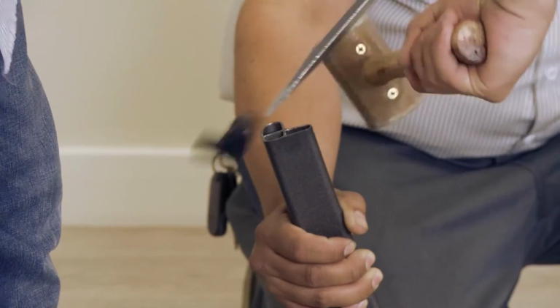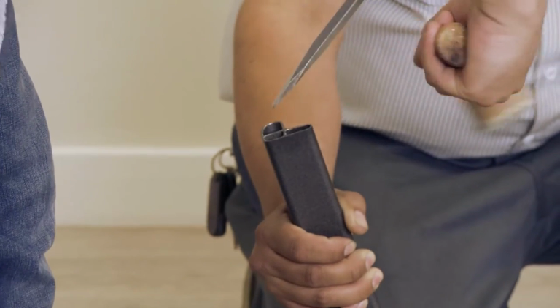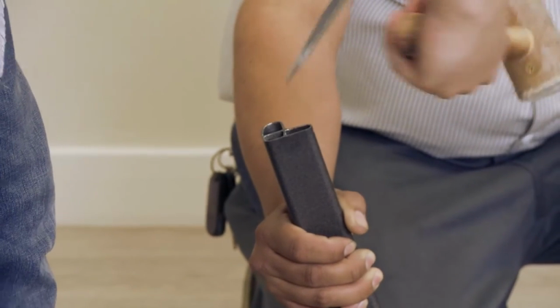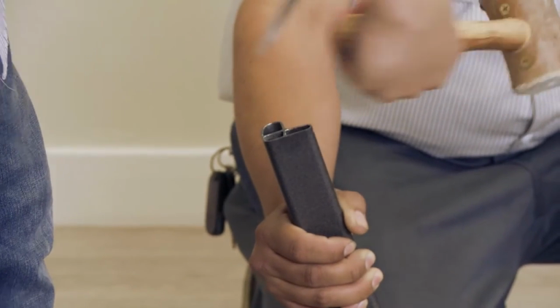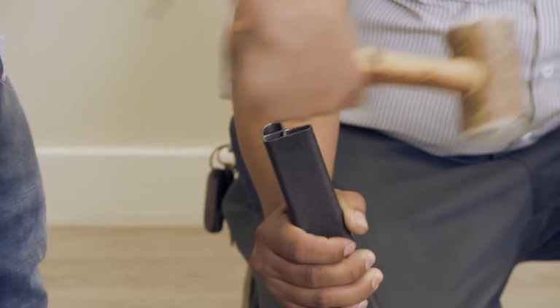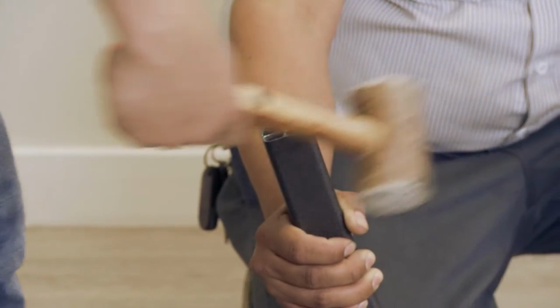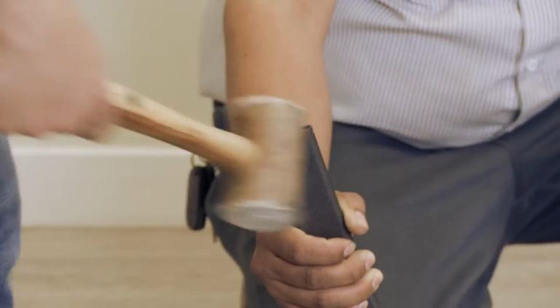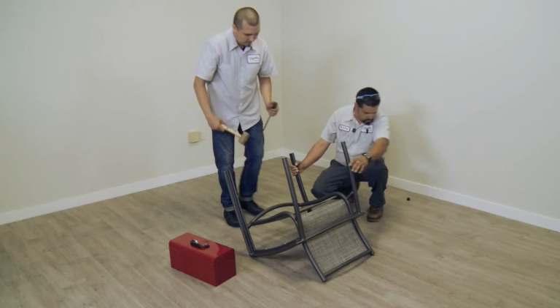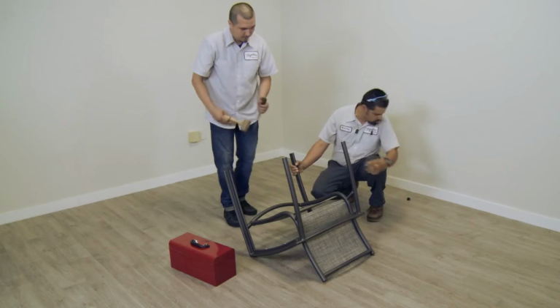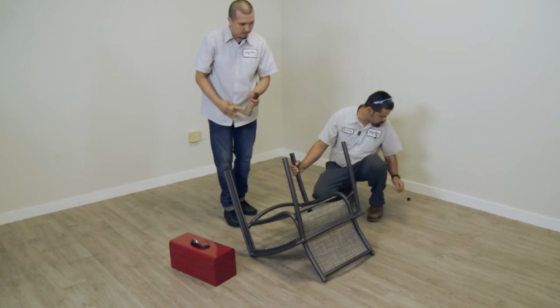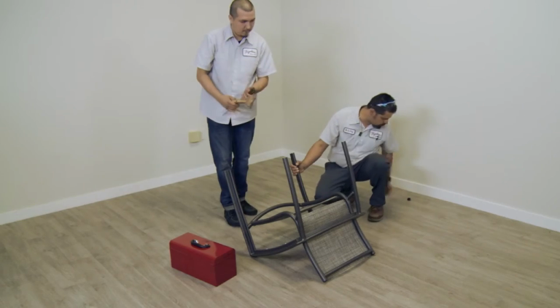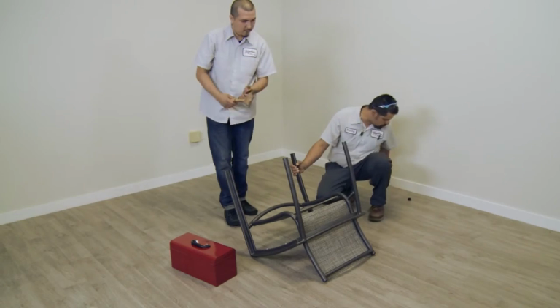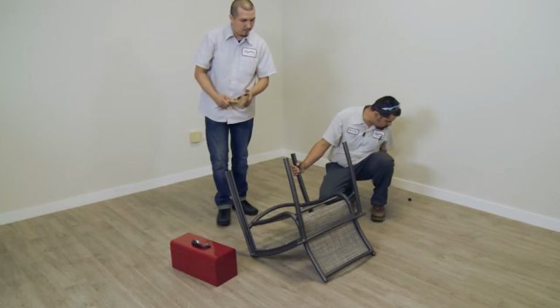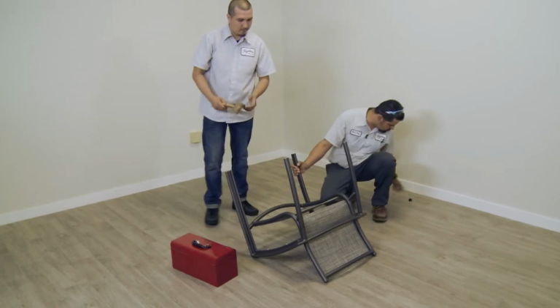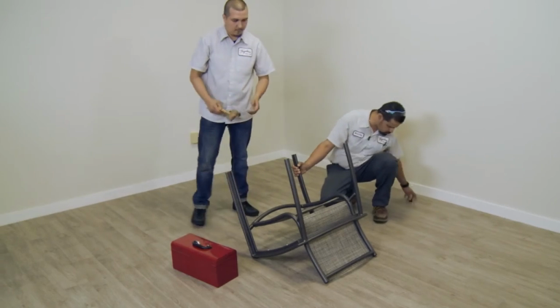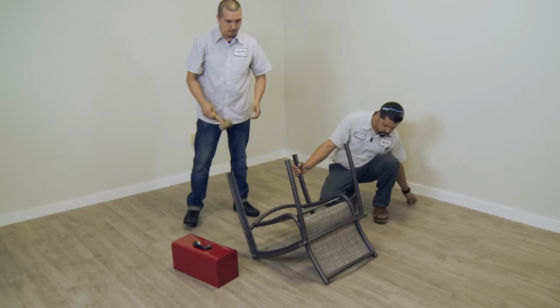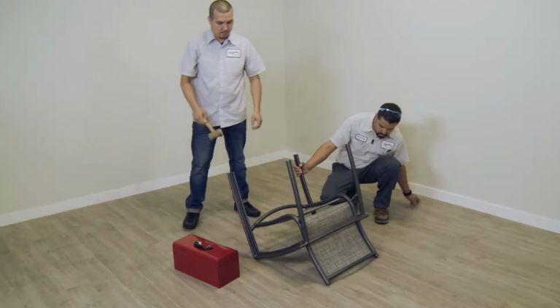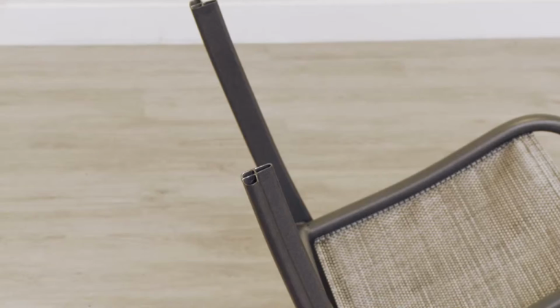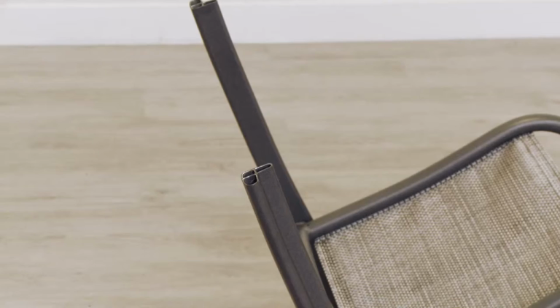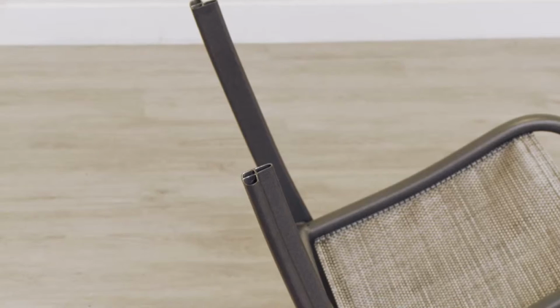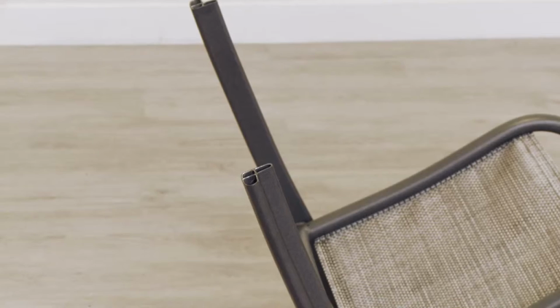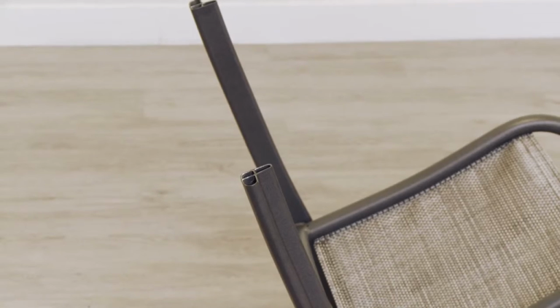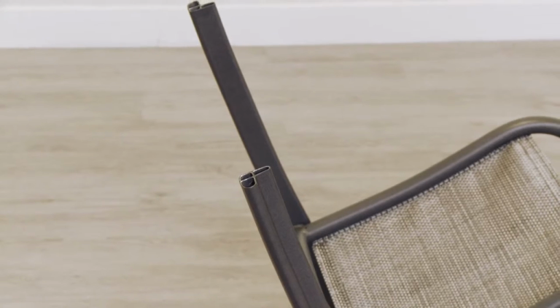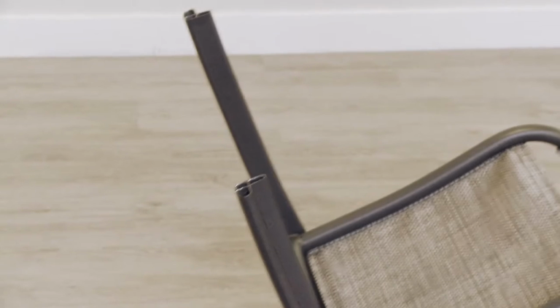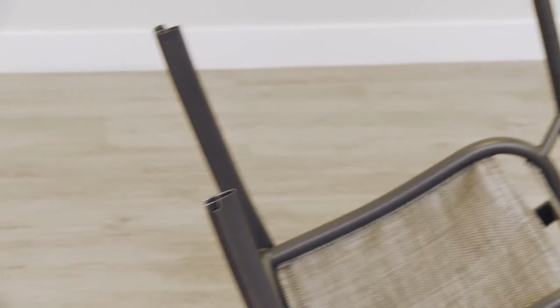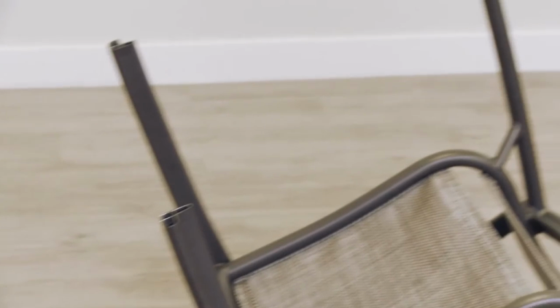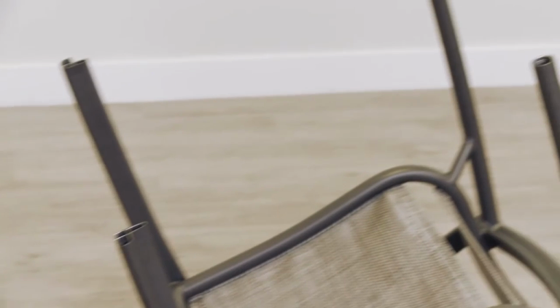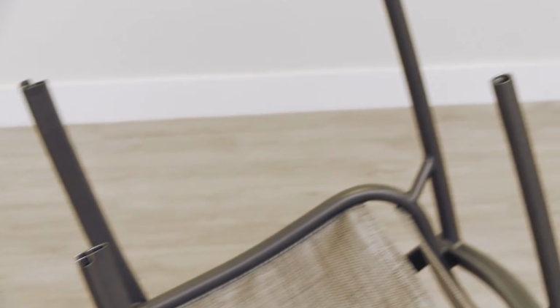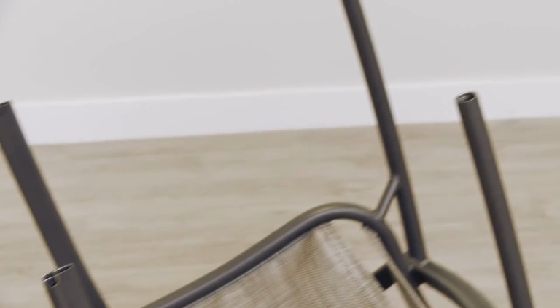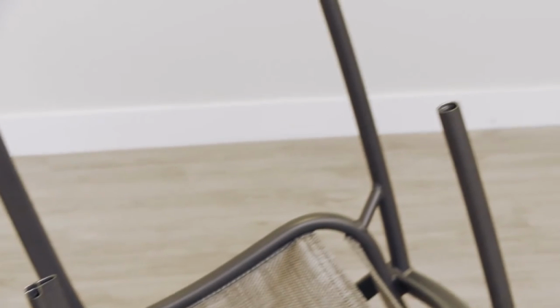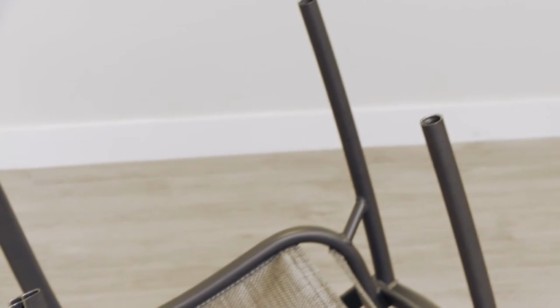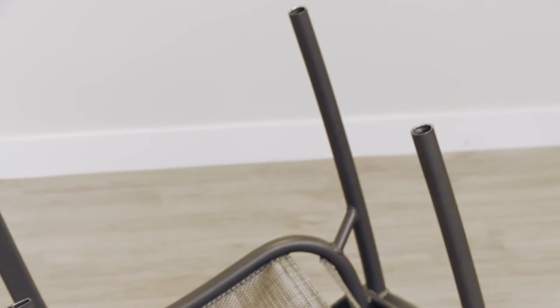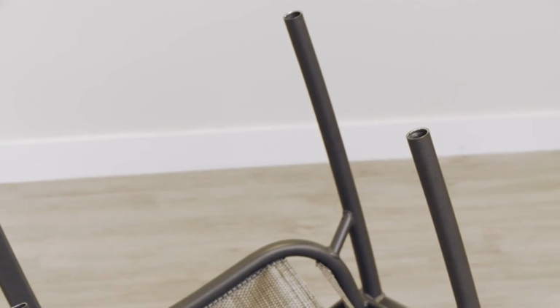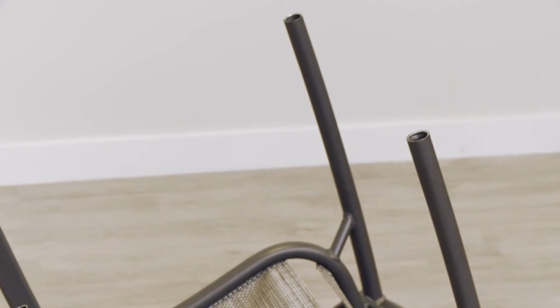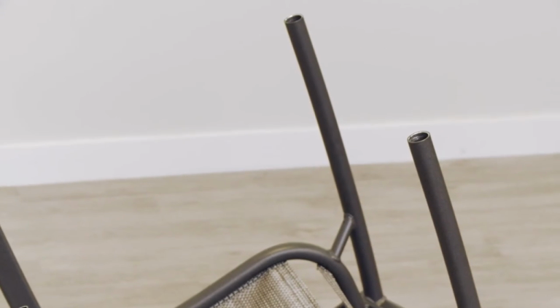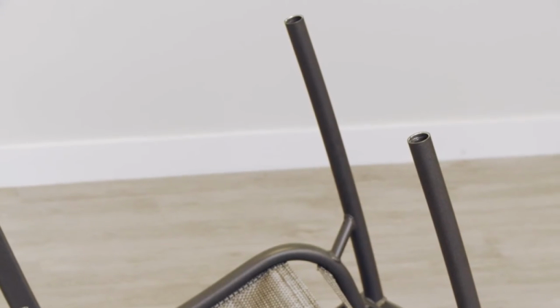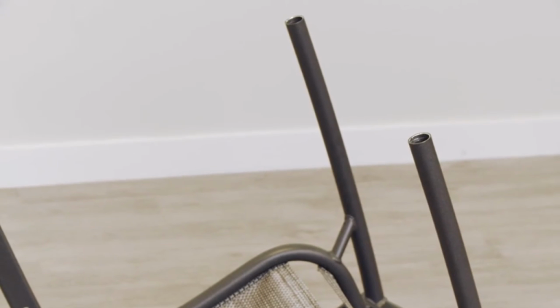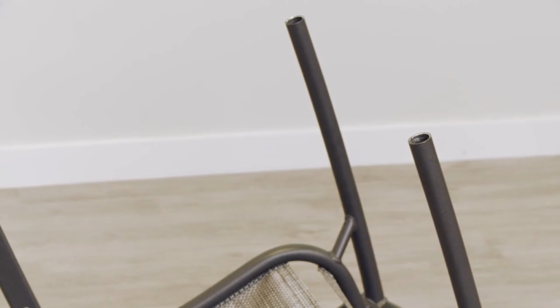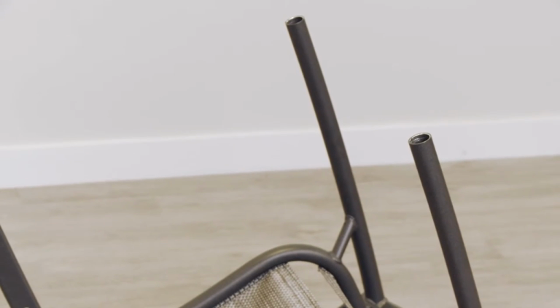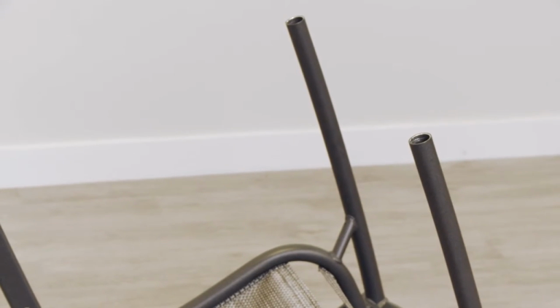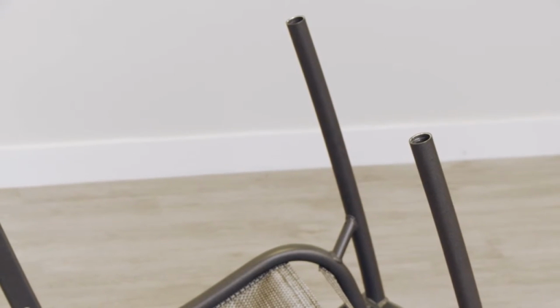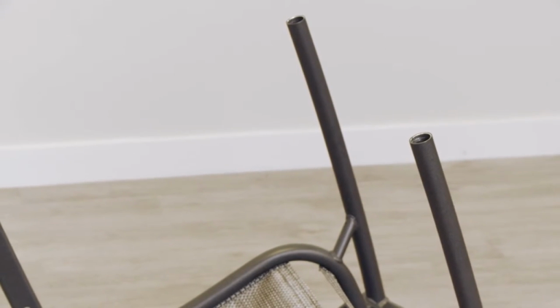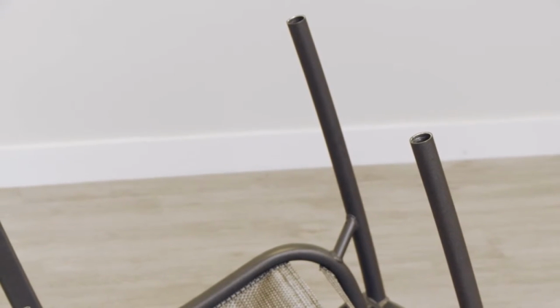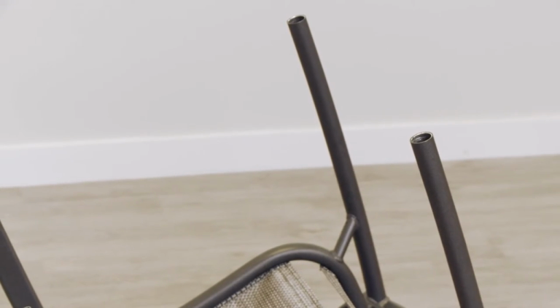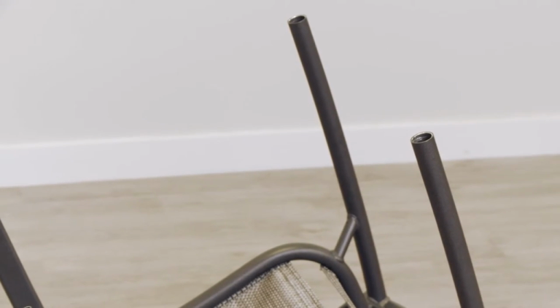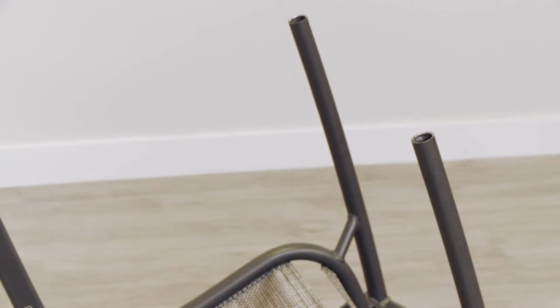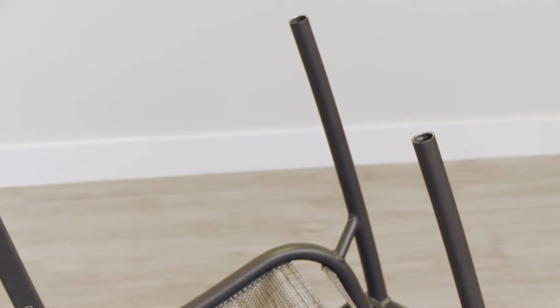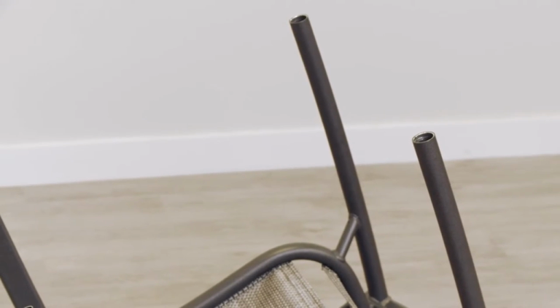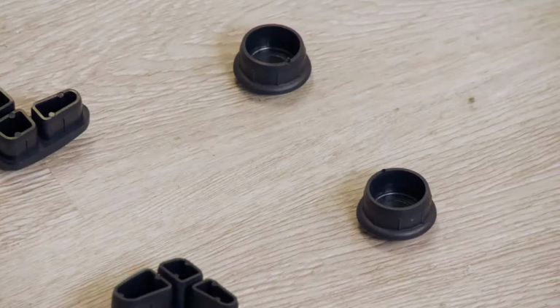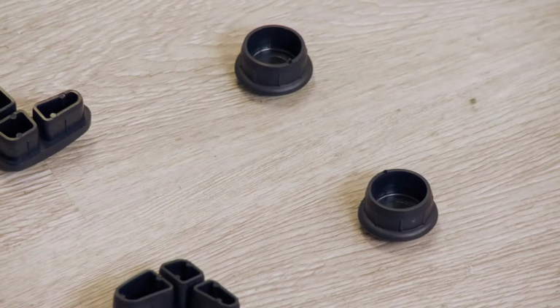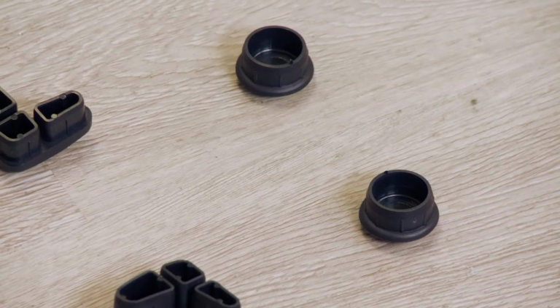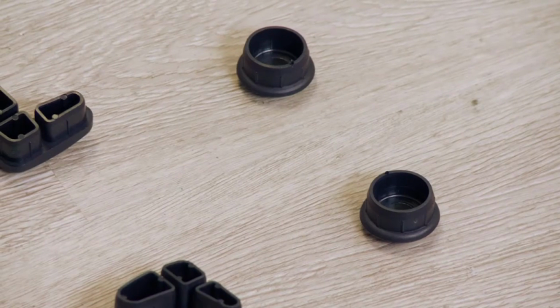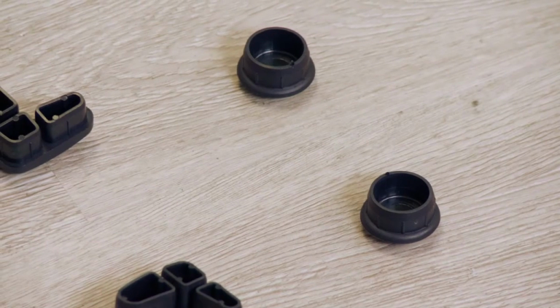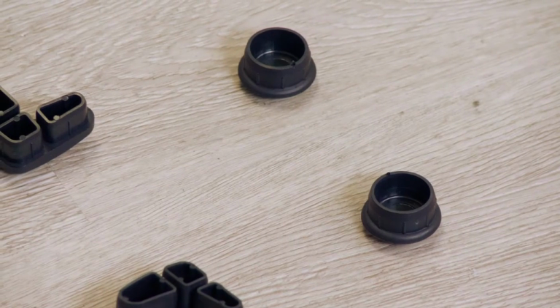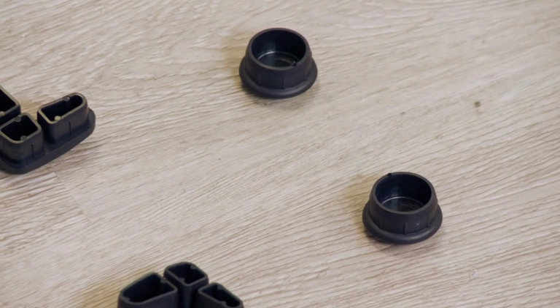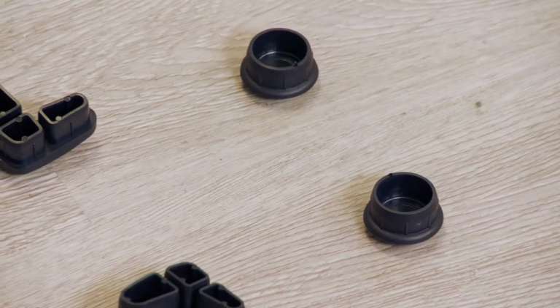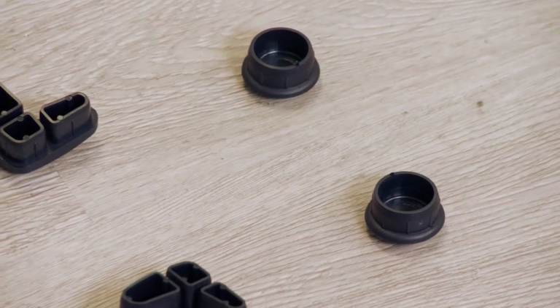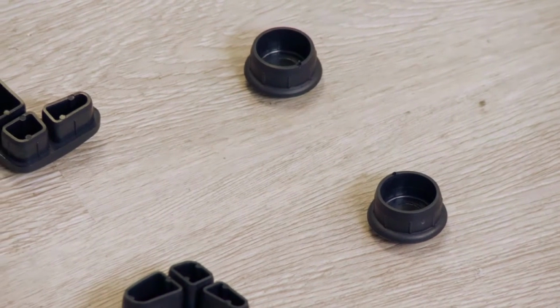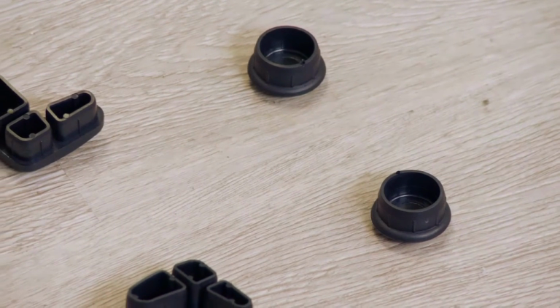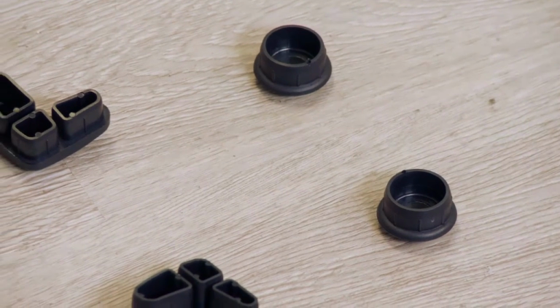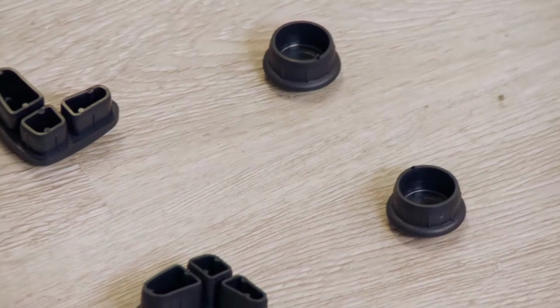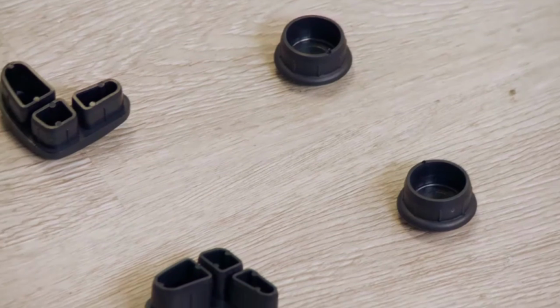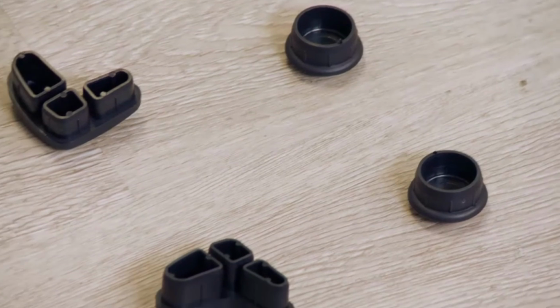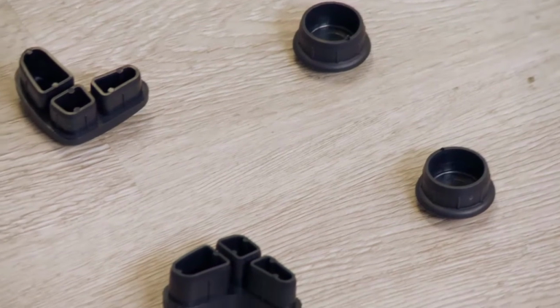Some items will use all the same style of glide, while others have multiple styles of glides on the same item.